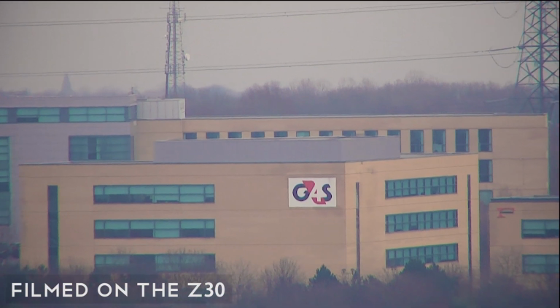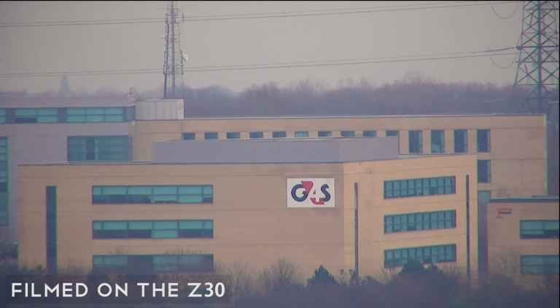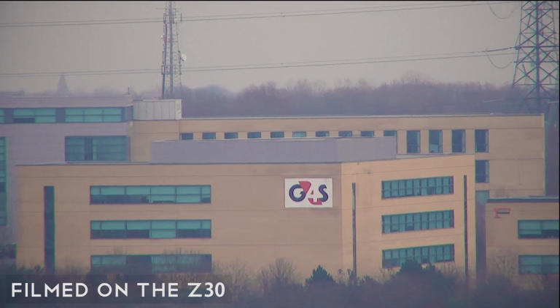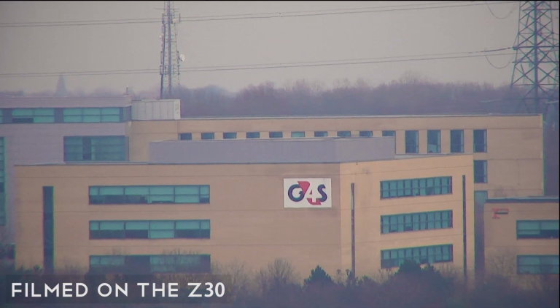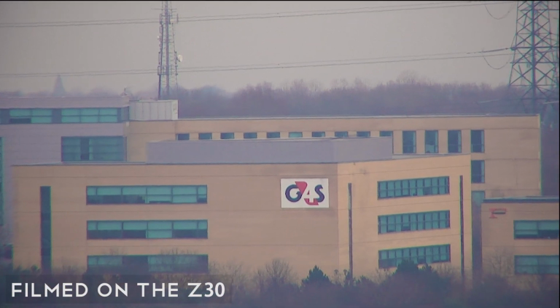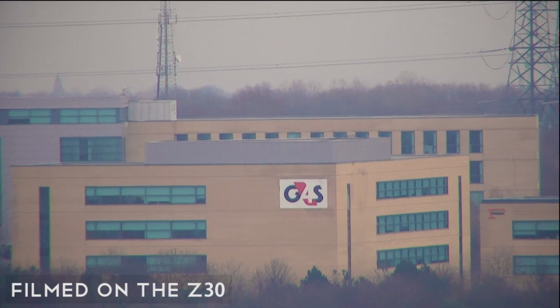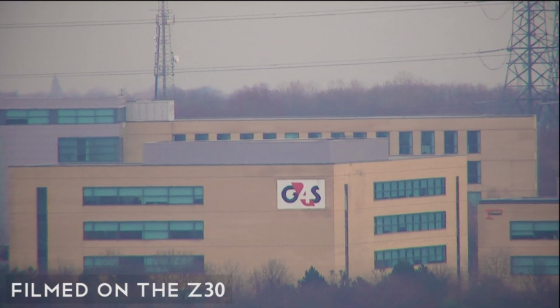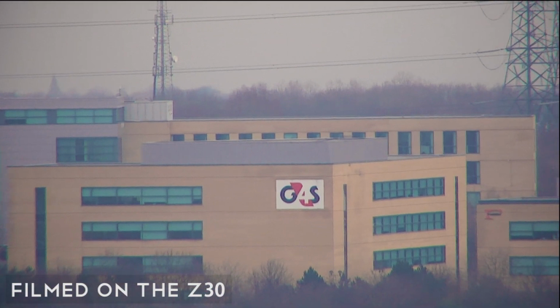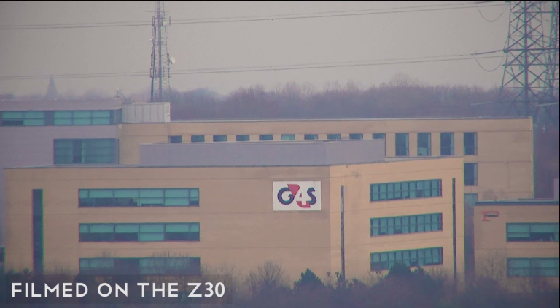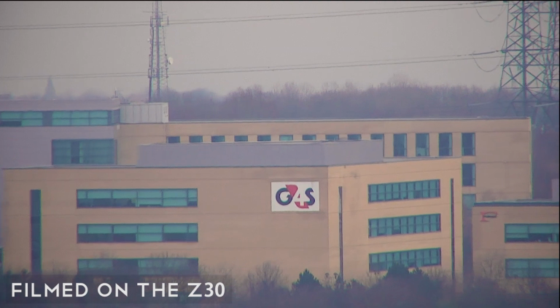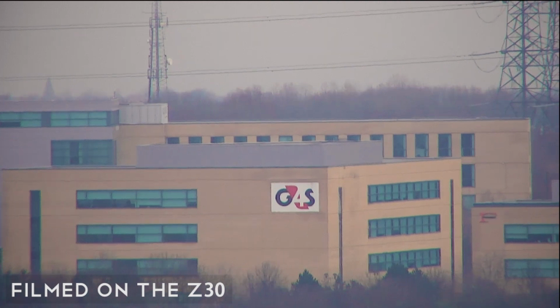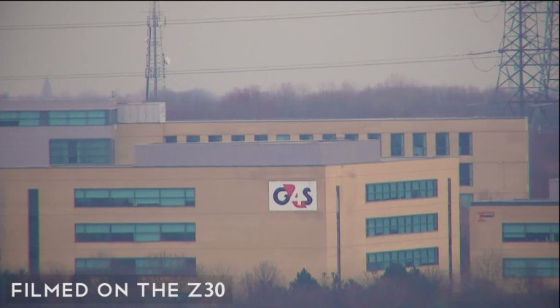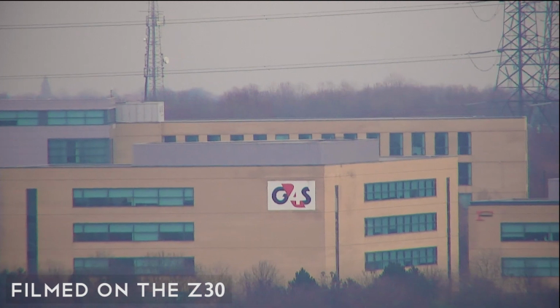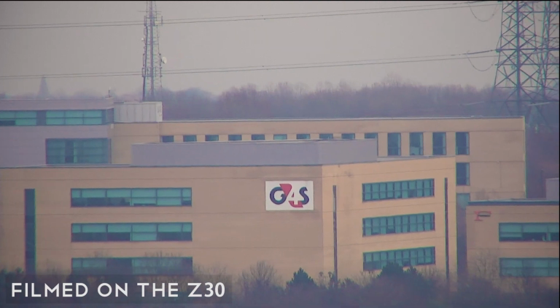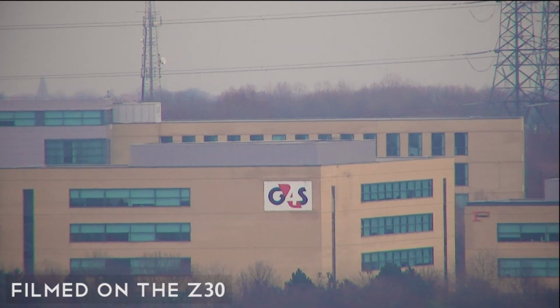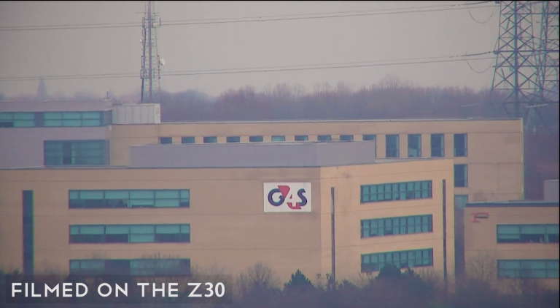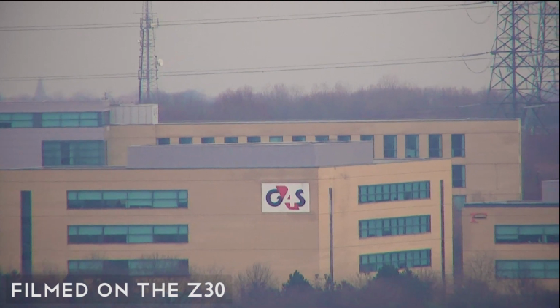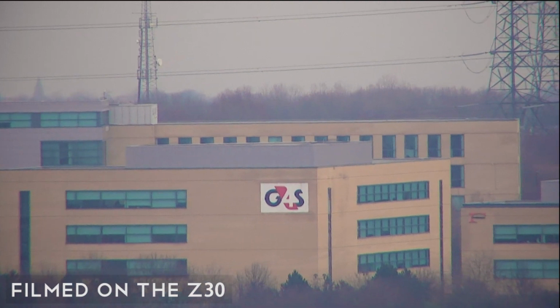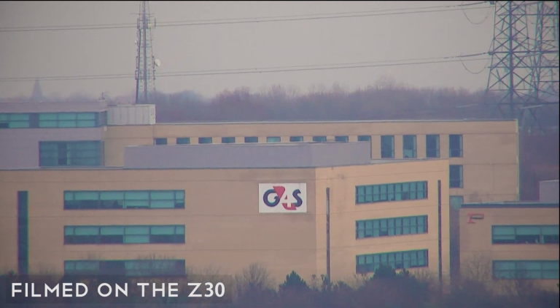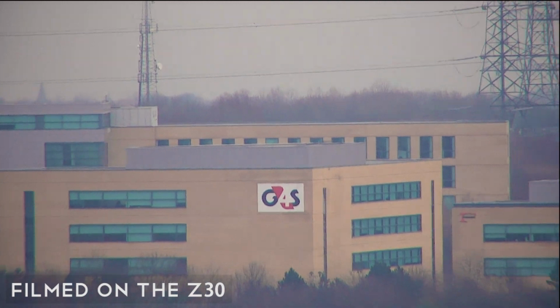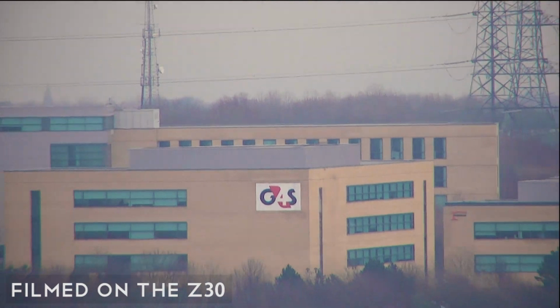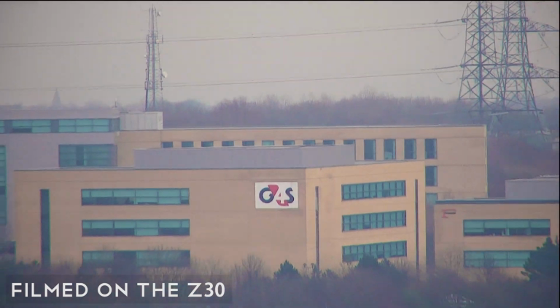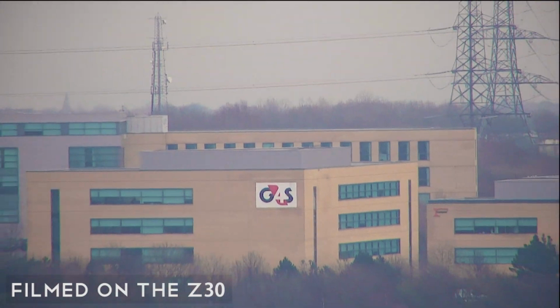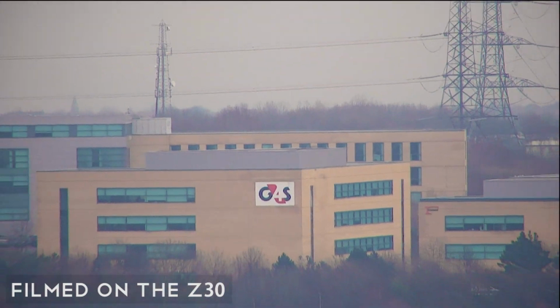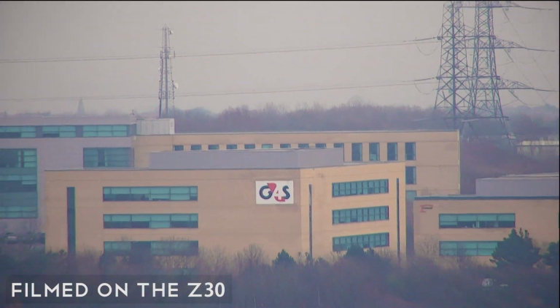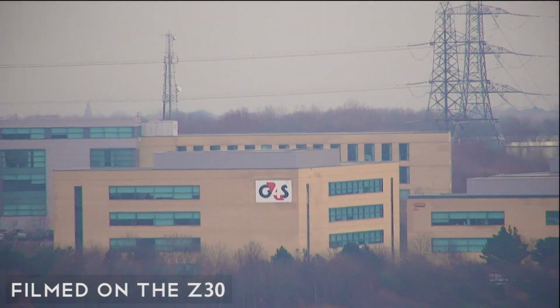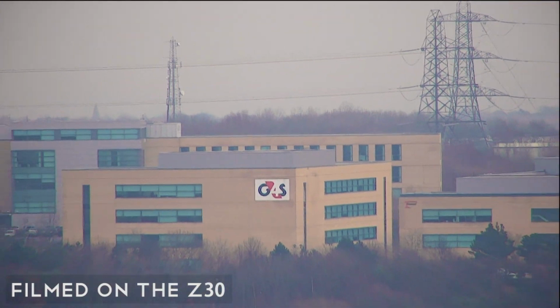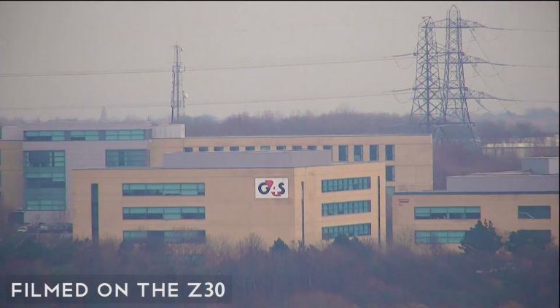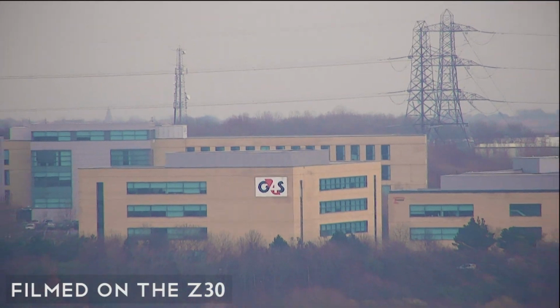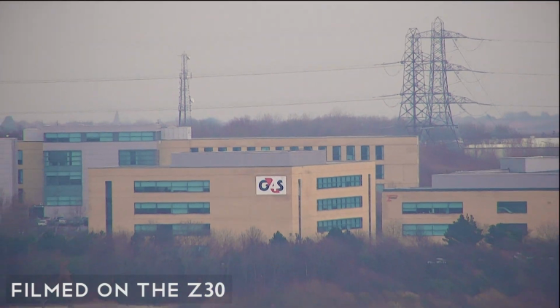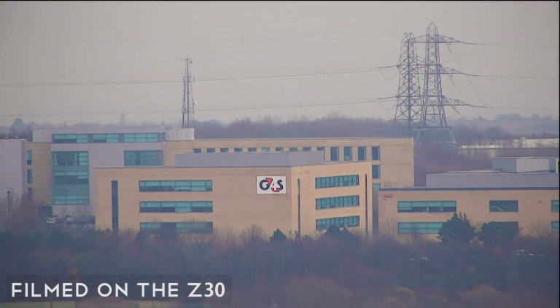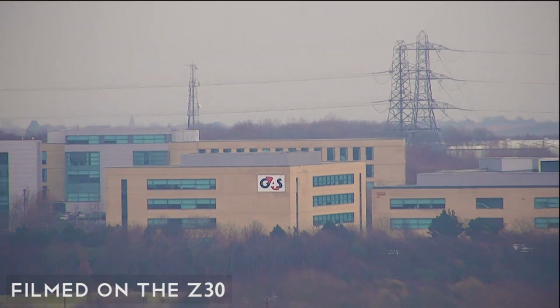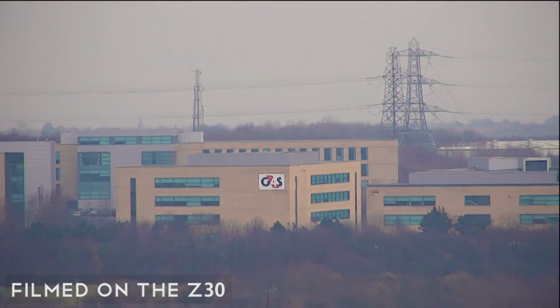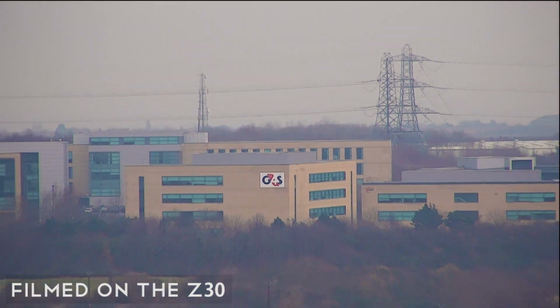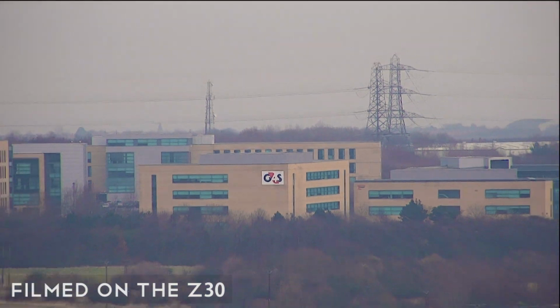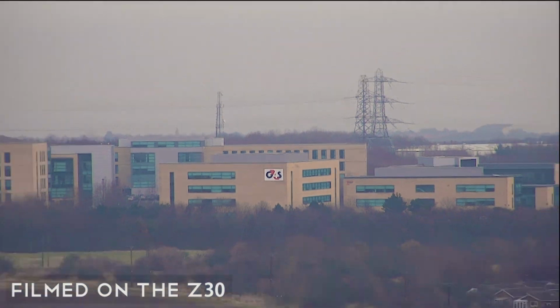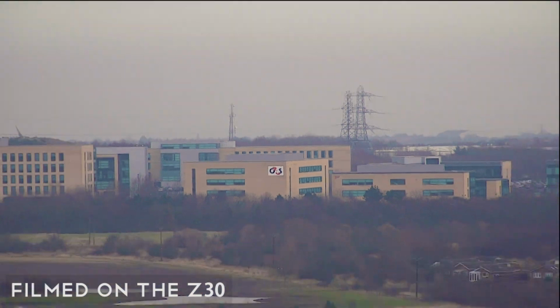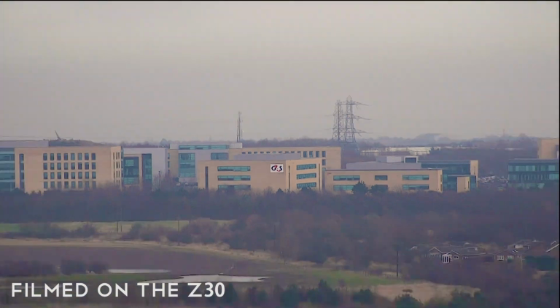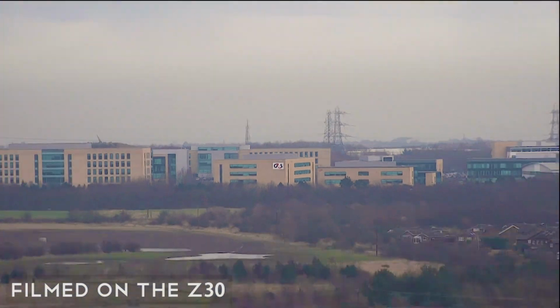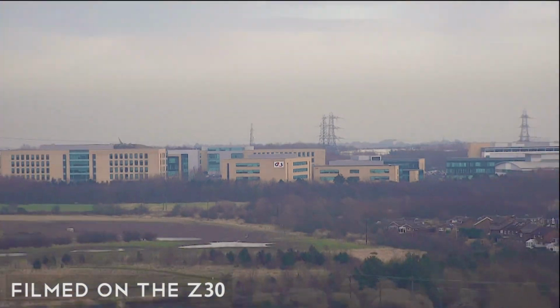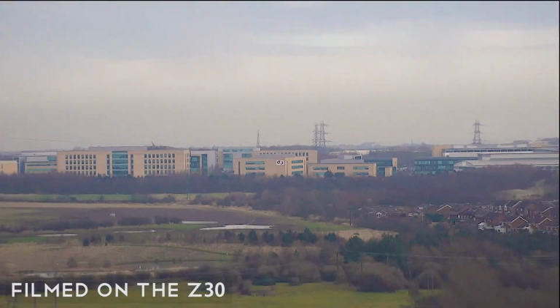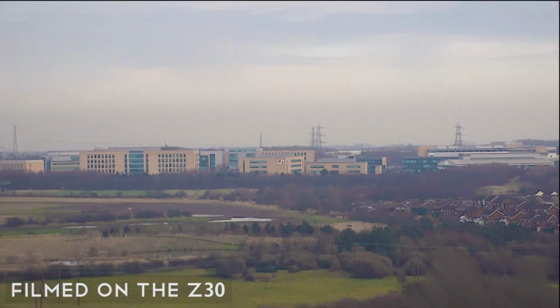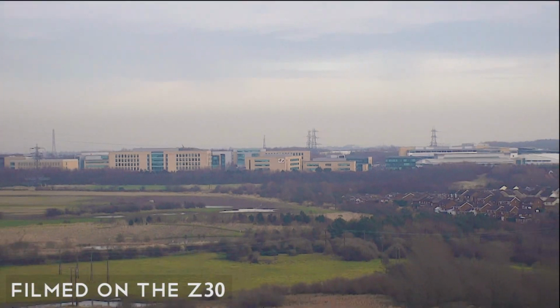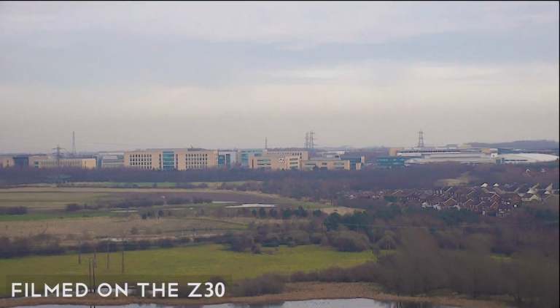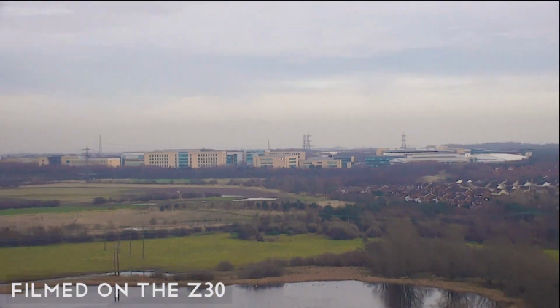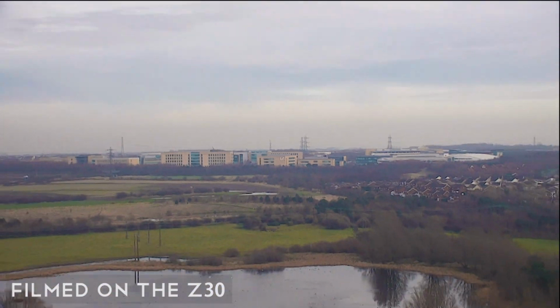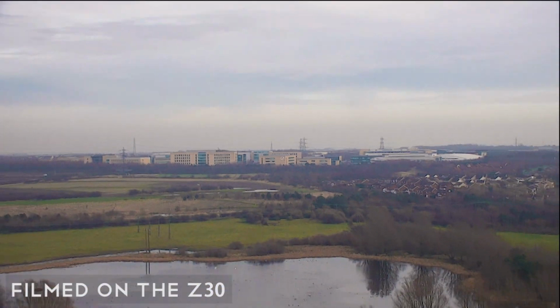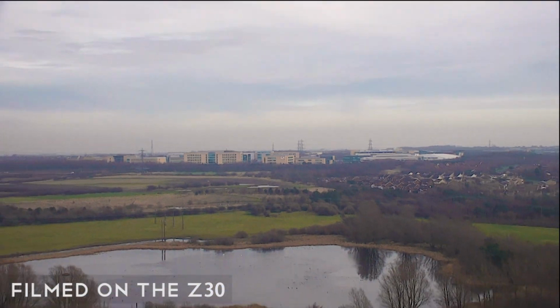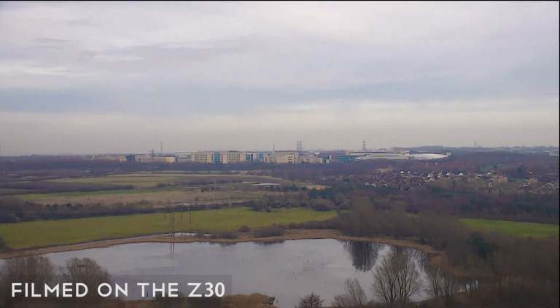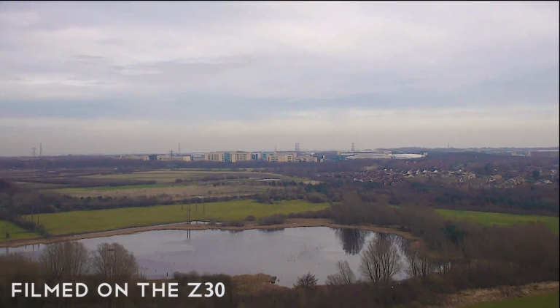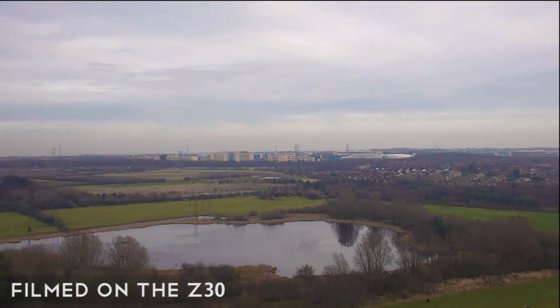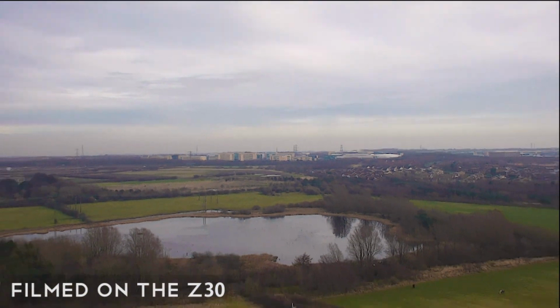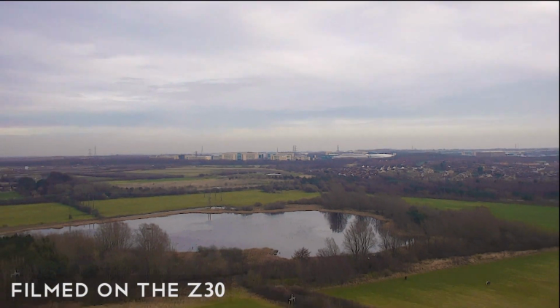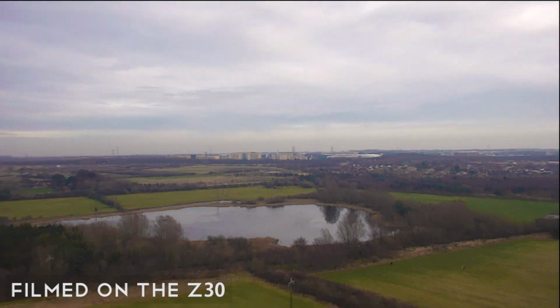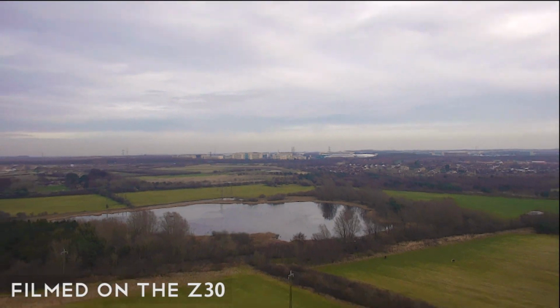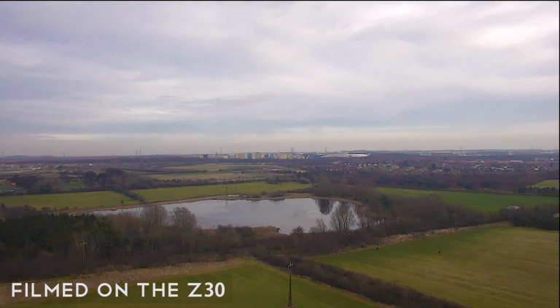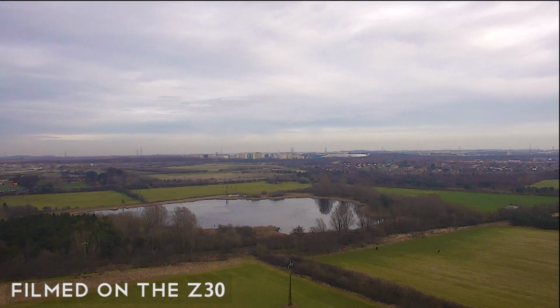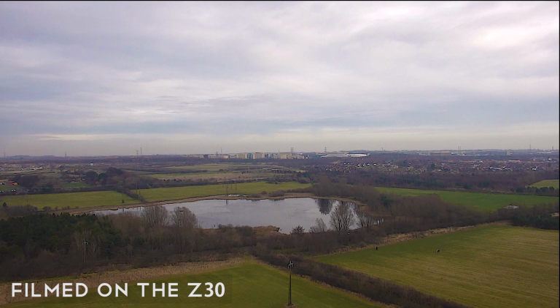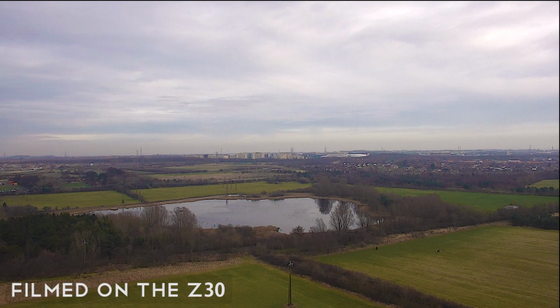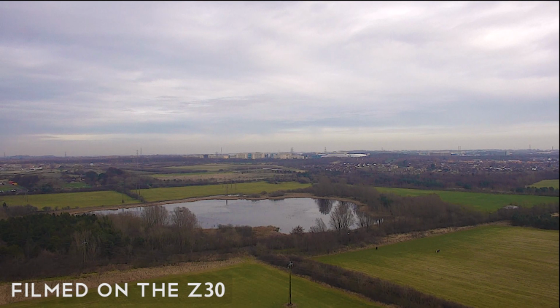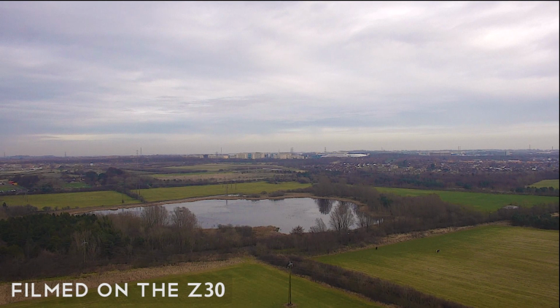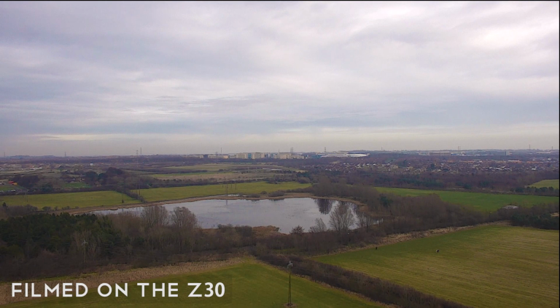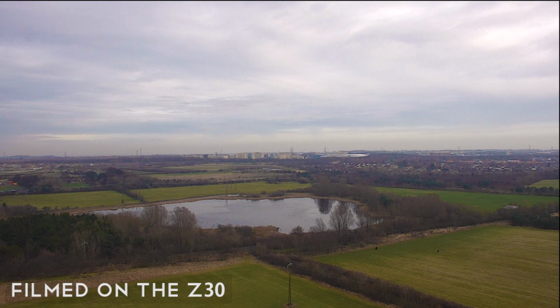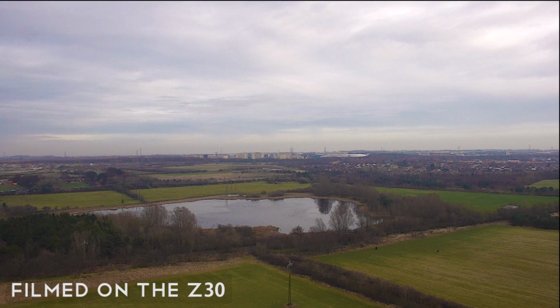As you can see, the Z30 is a powerful tool for everything from inspection work to surveillance, making it an asset for industrial use.